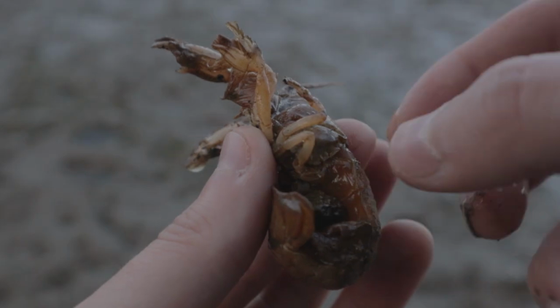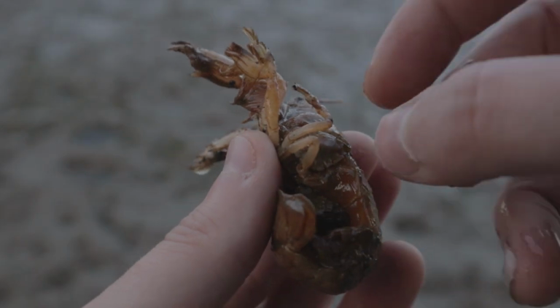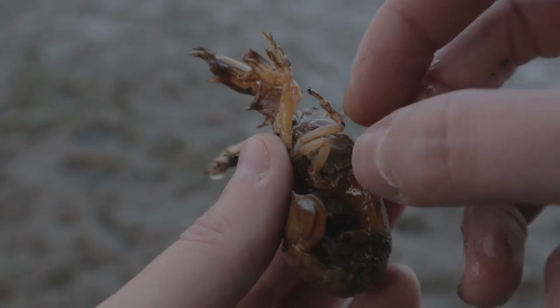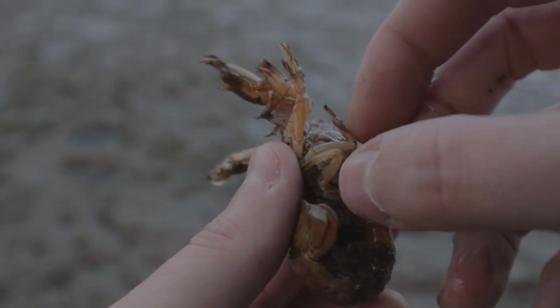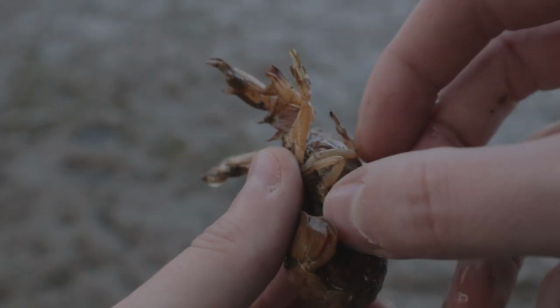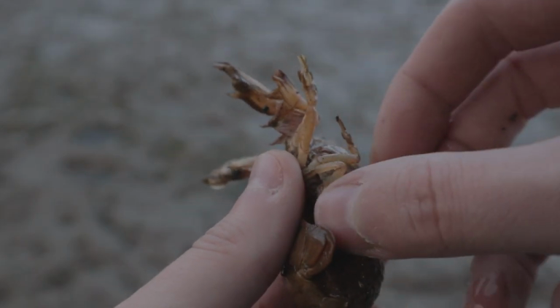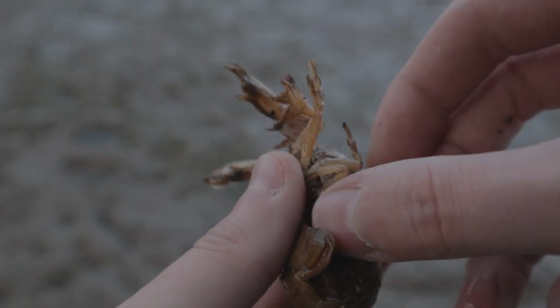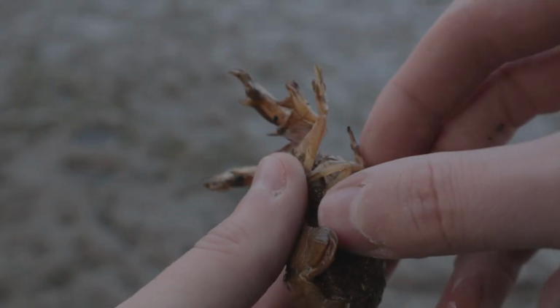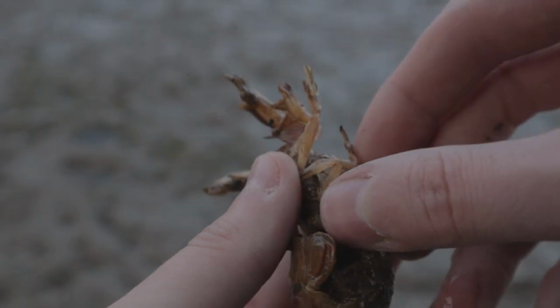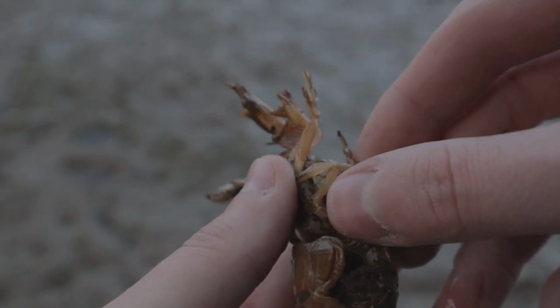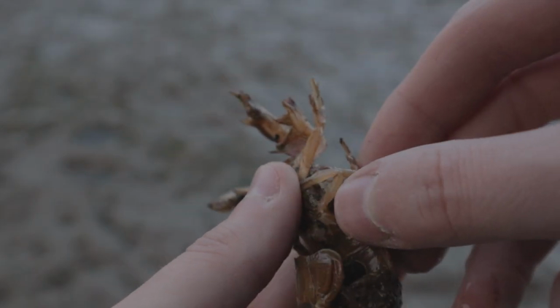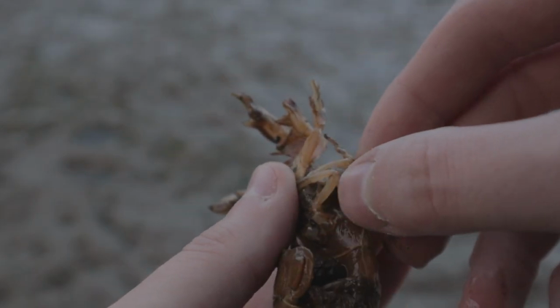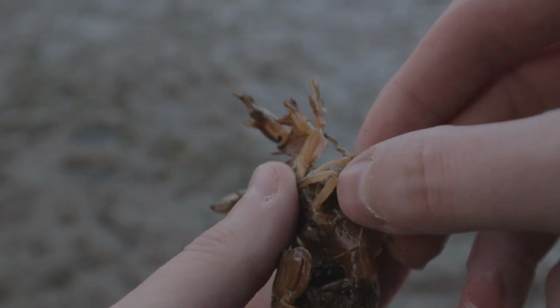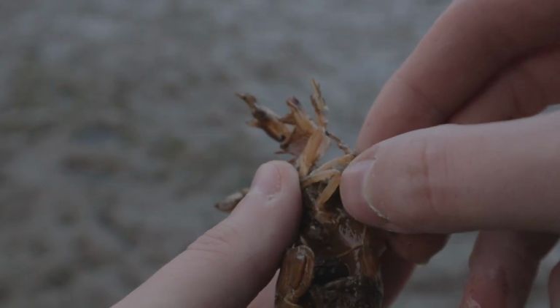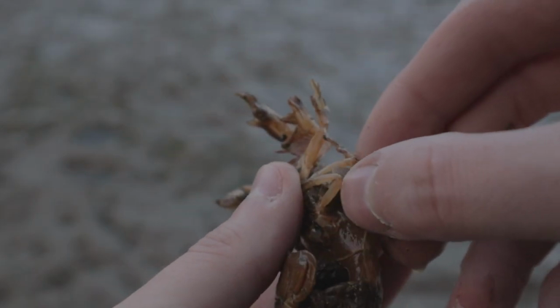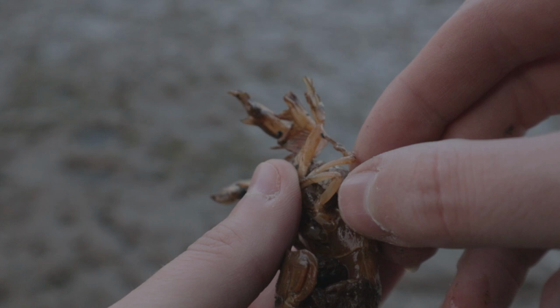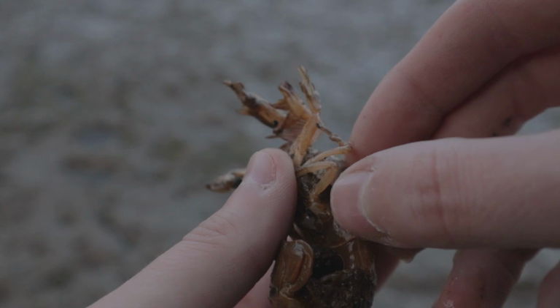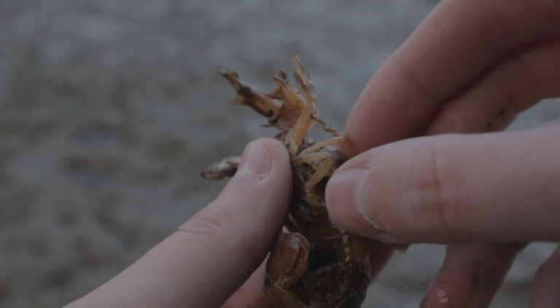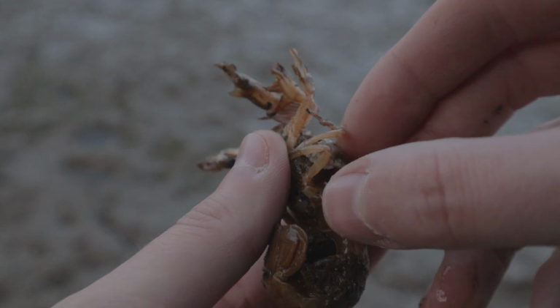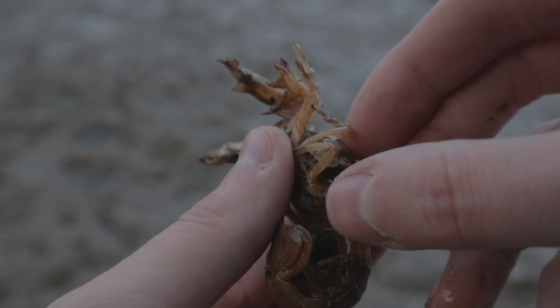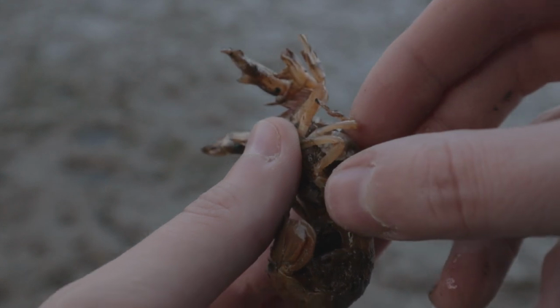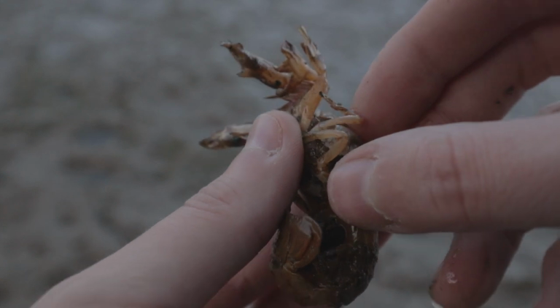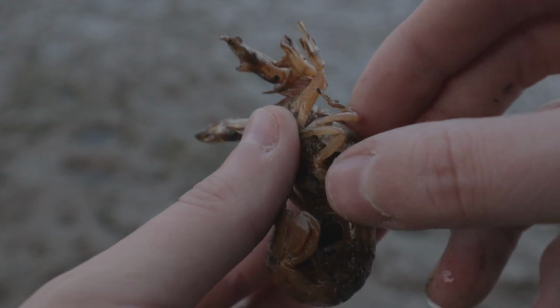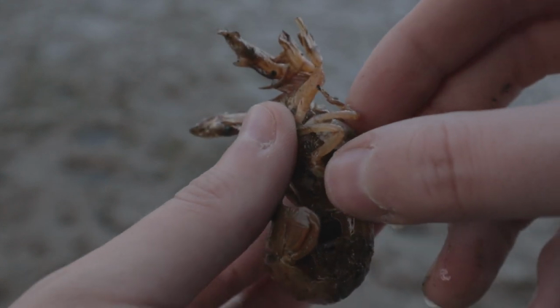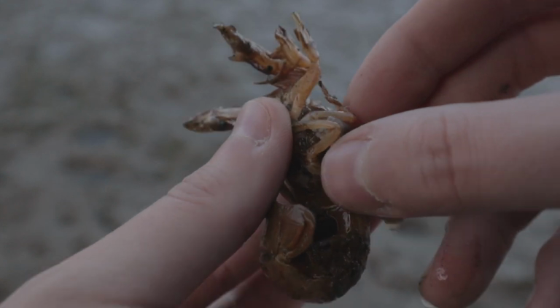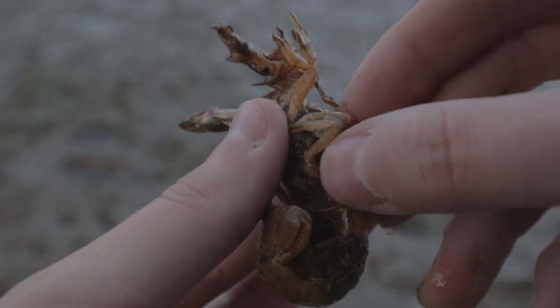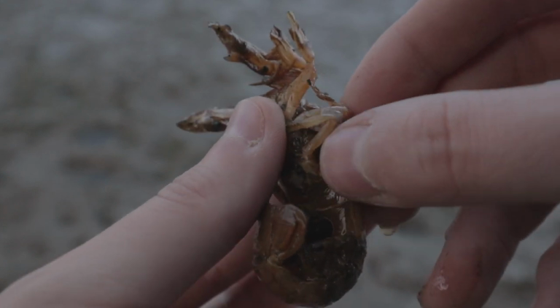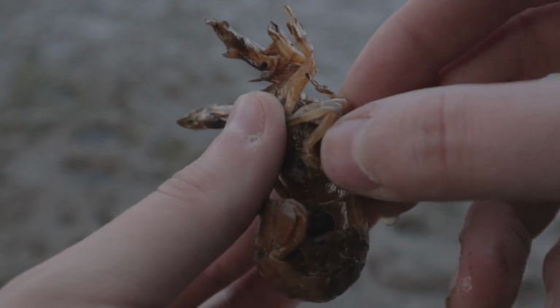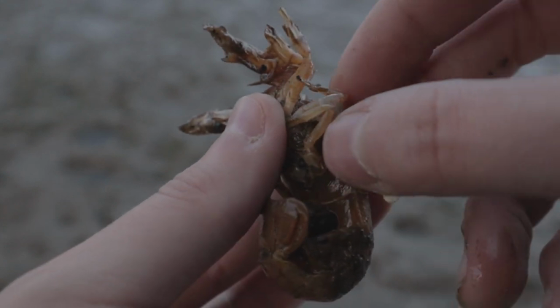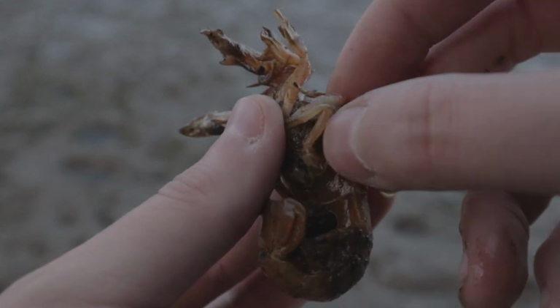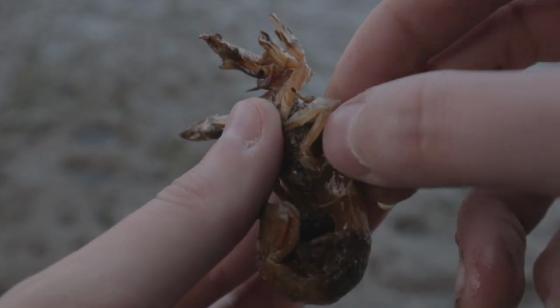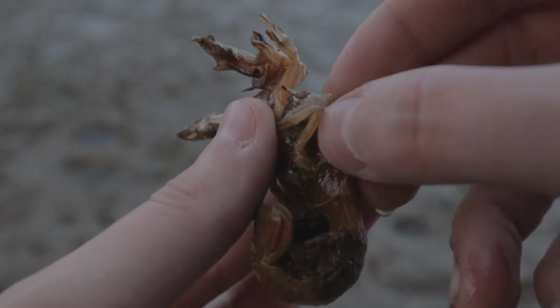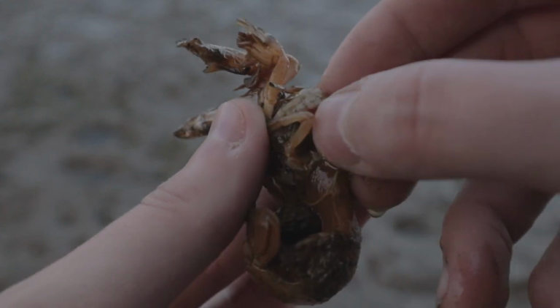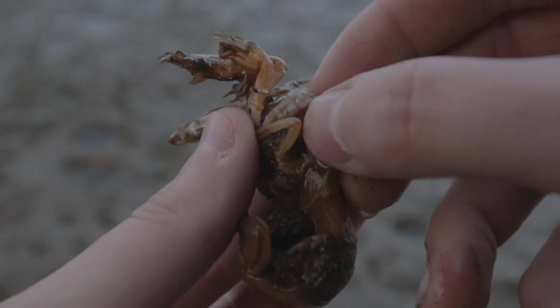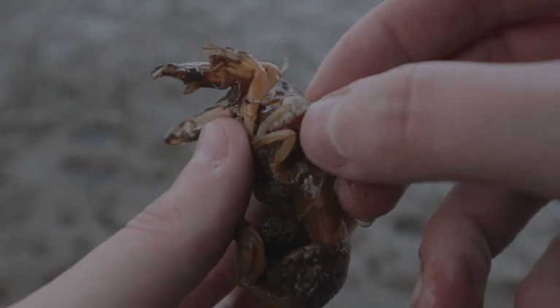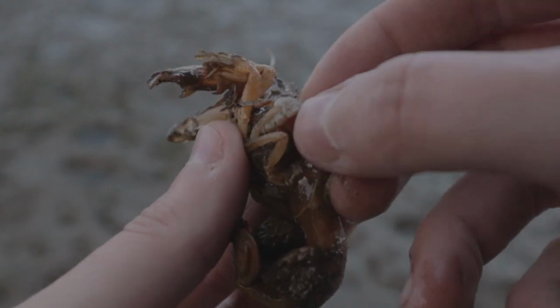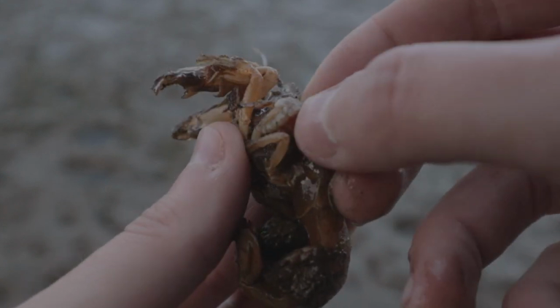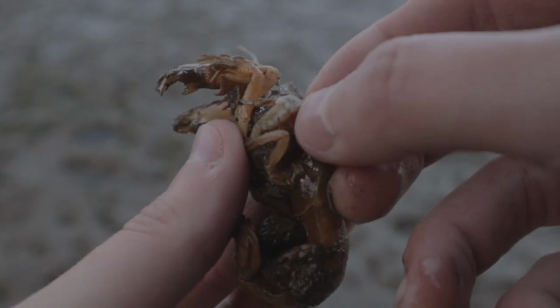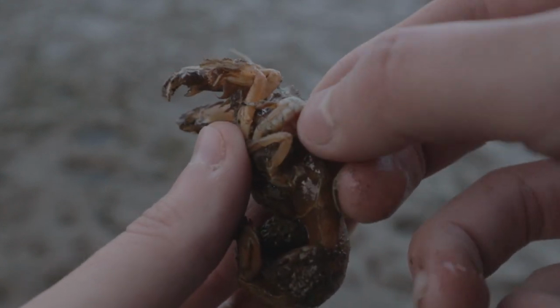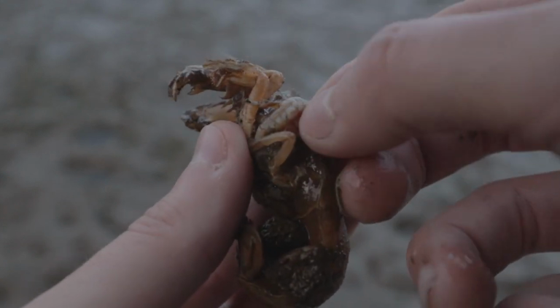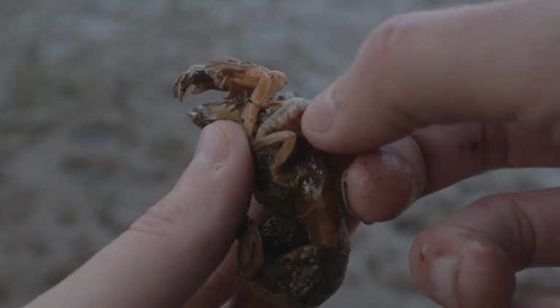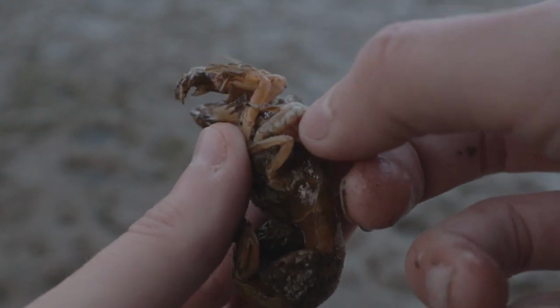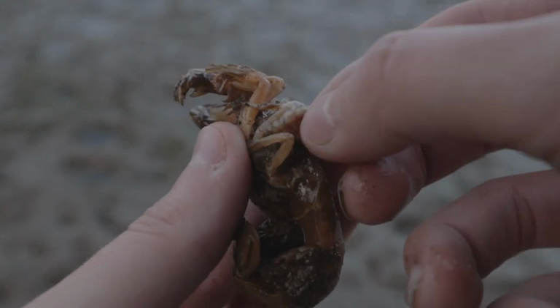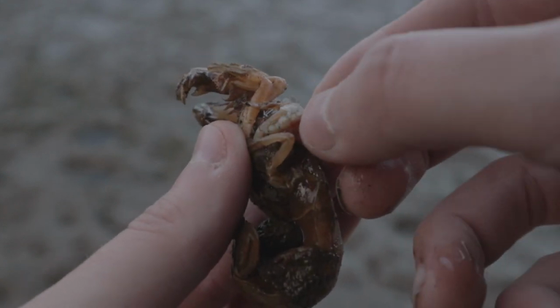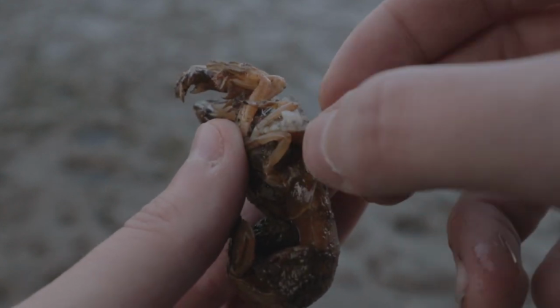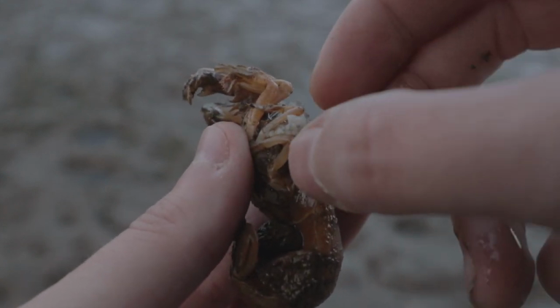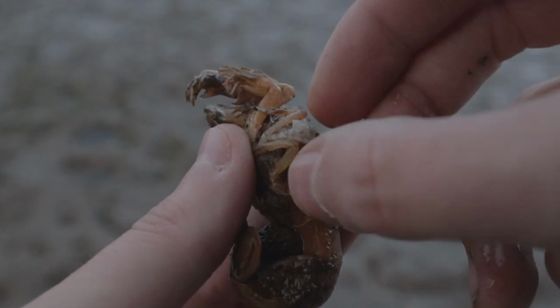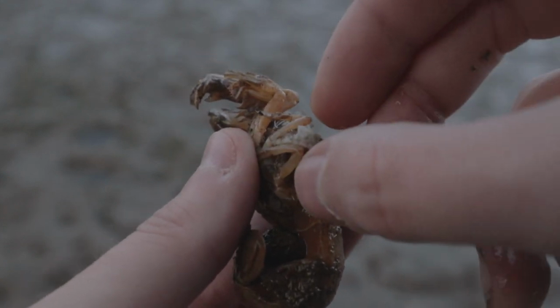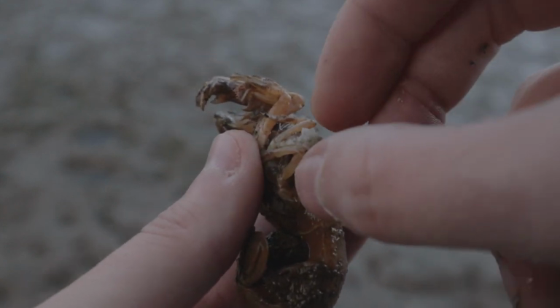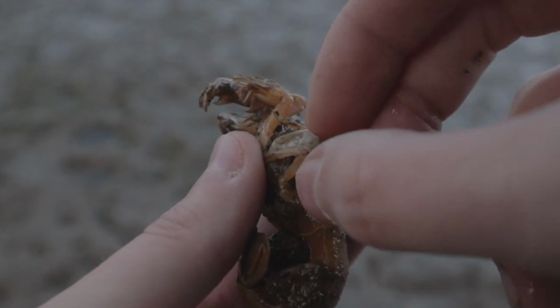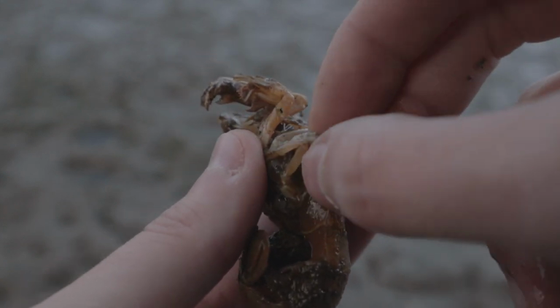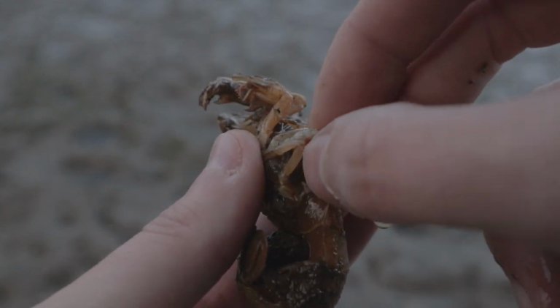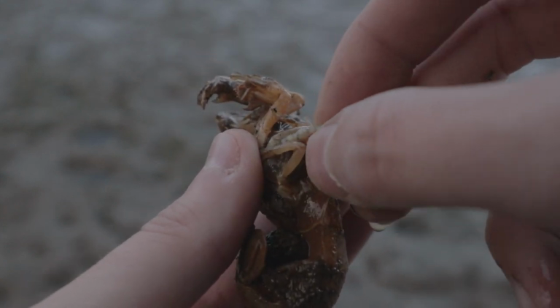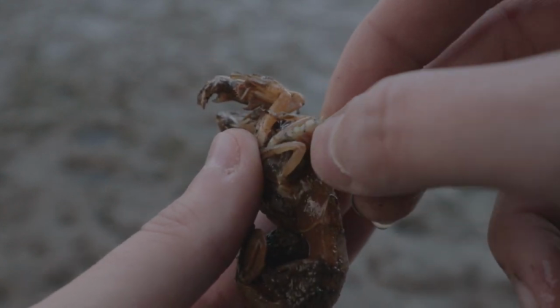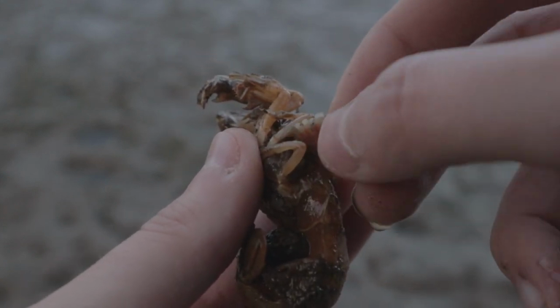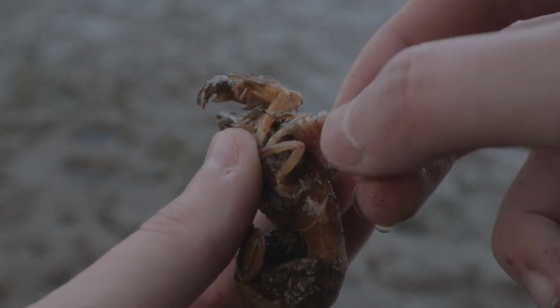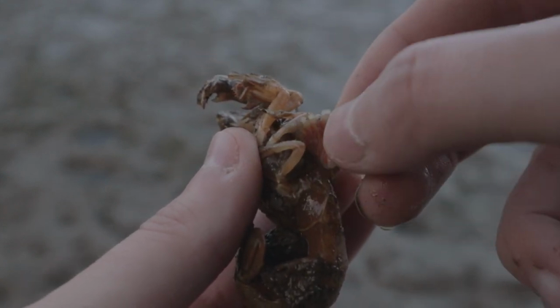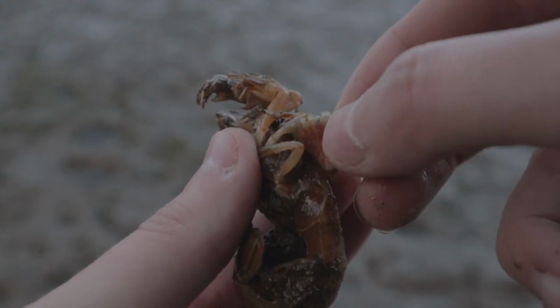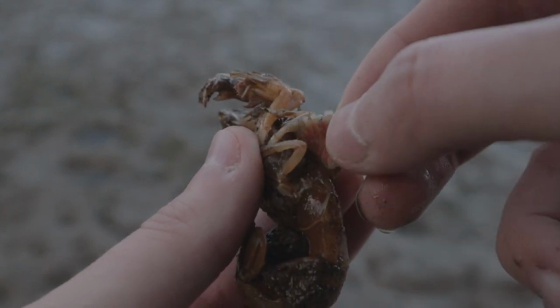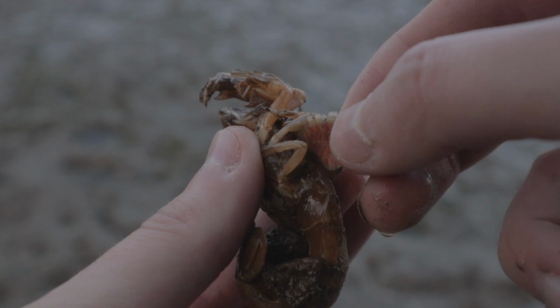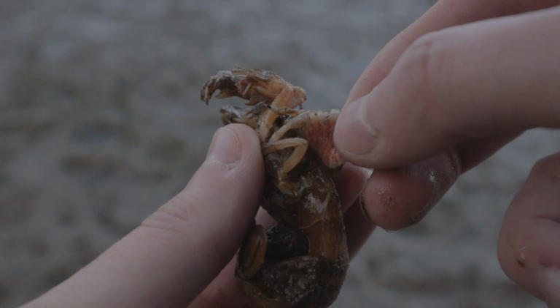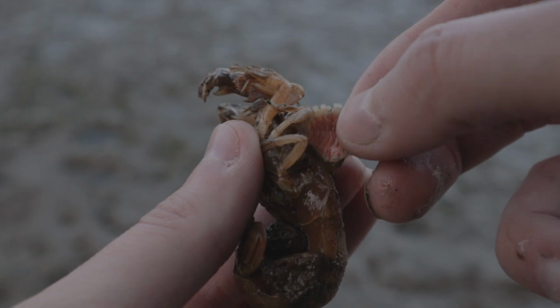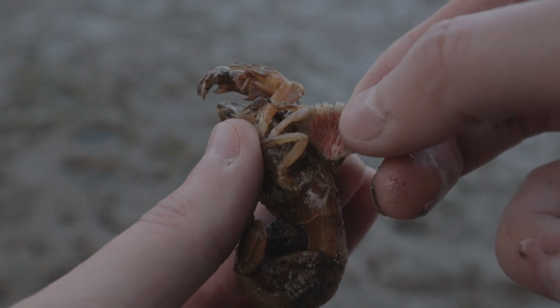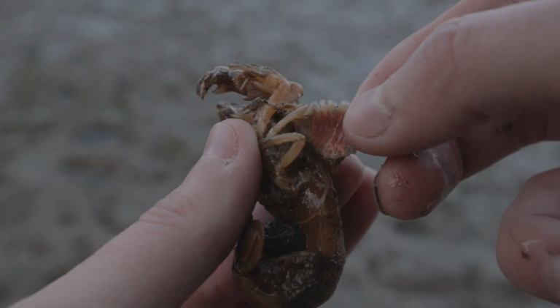I wasn't expecting to find a shrimp with a parasite this fast, but now that we have, I'm not going to waste any time. Let's get this parasite removed and free the shrimp.